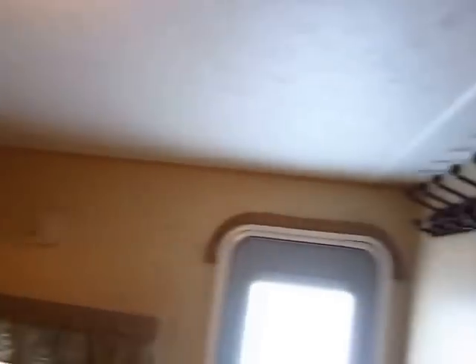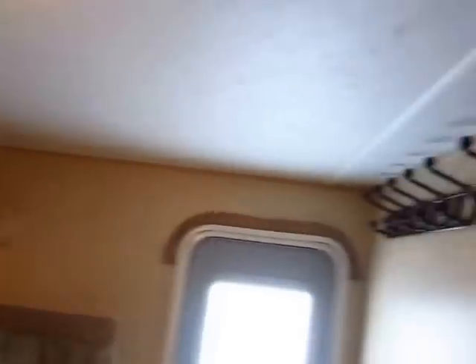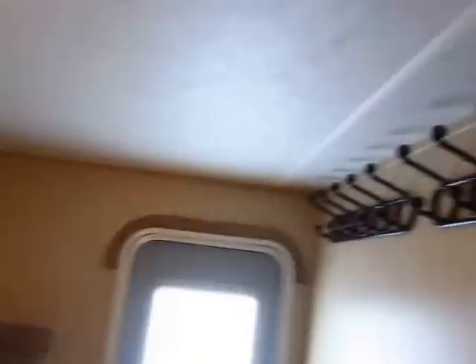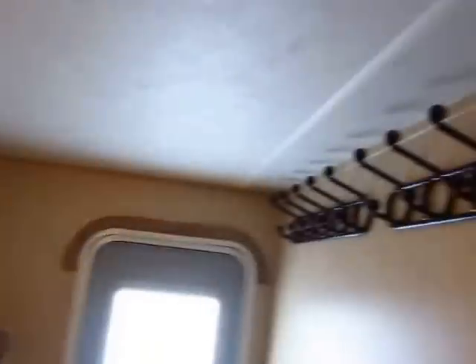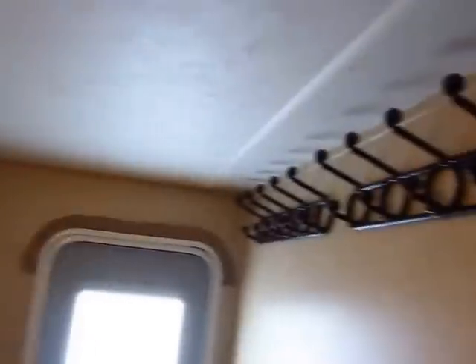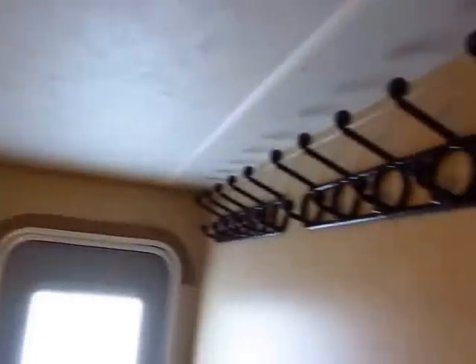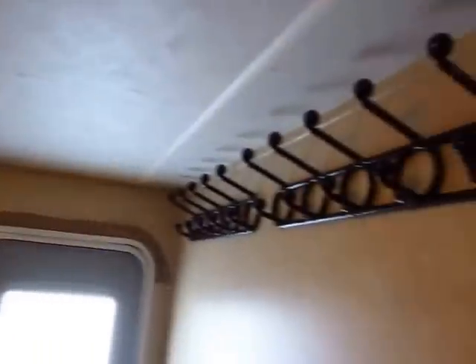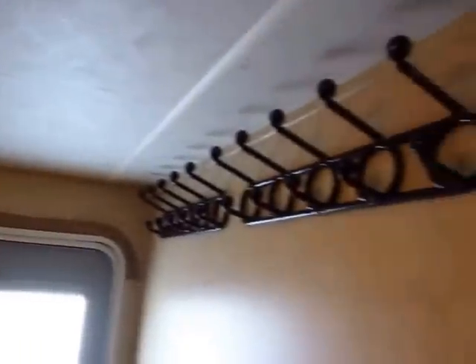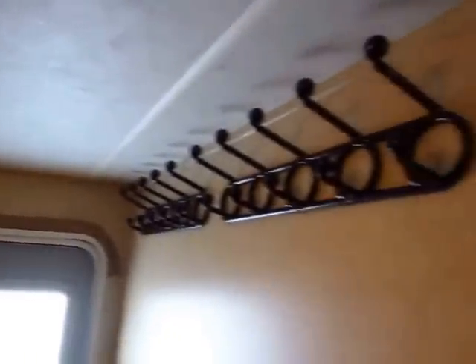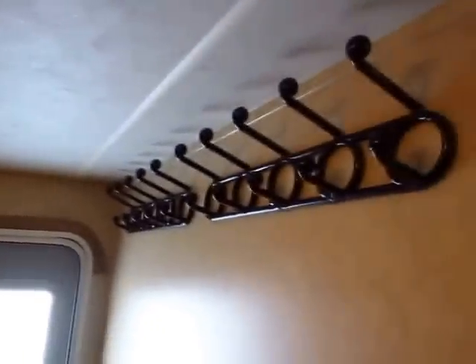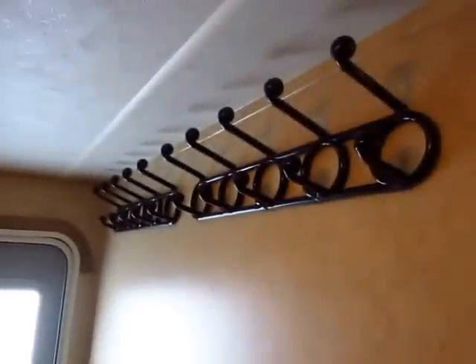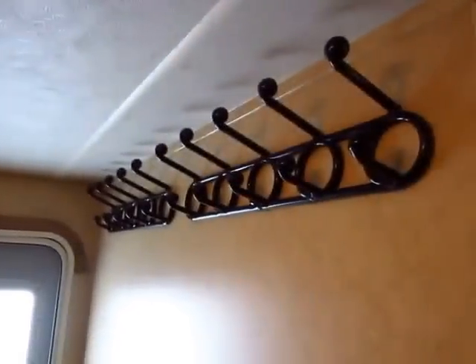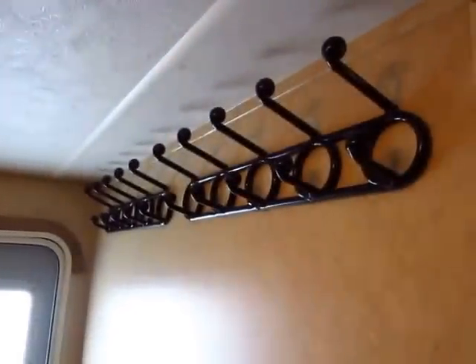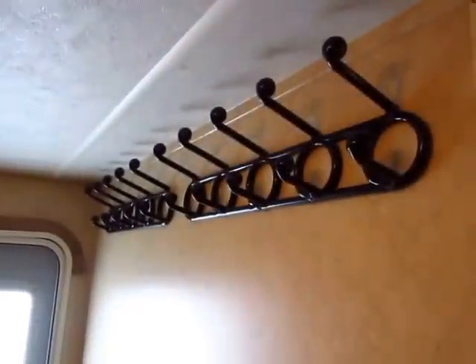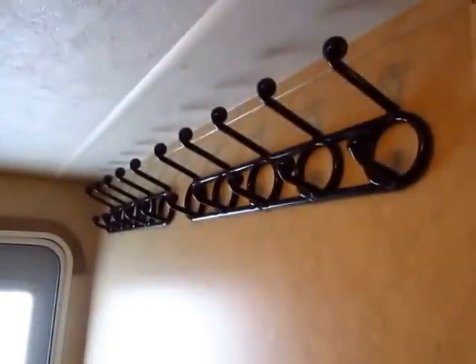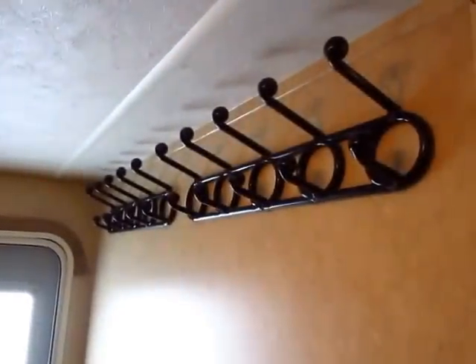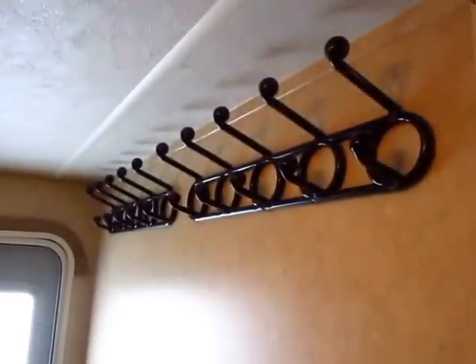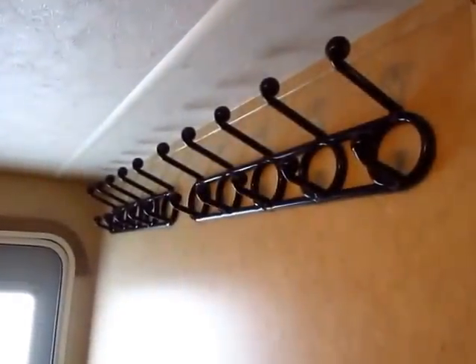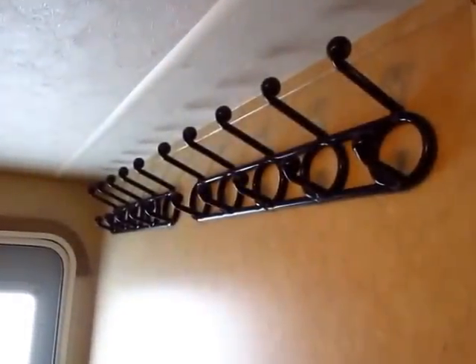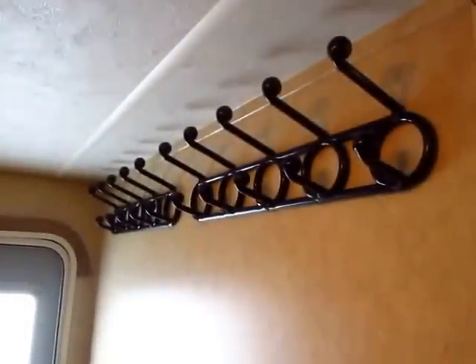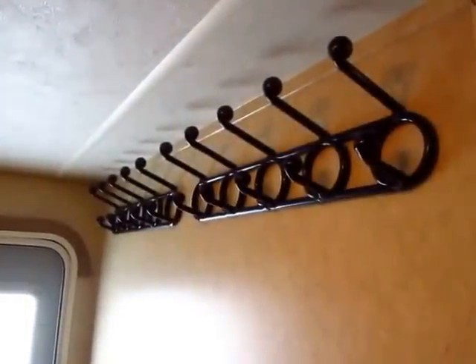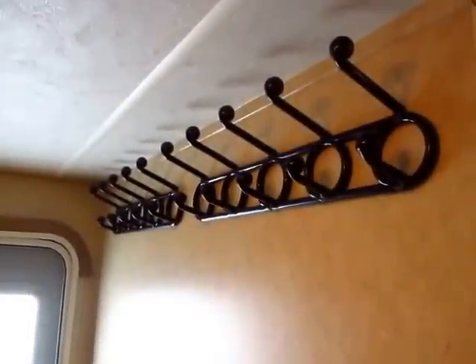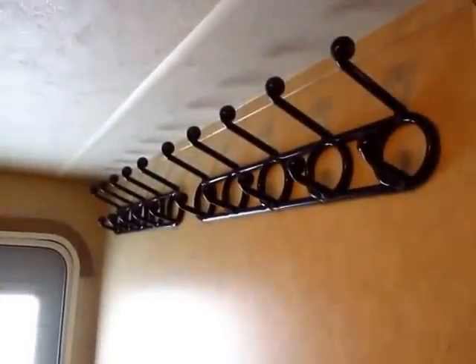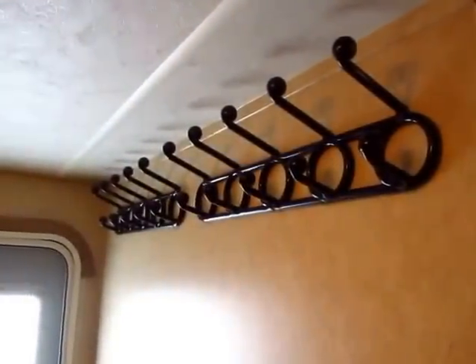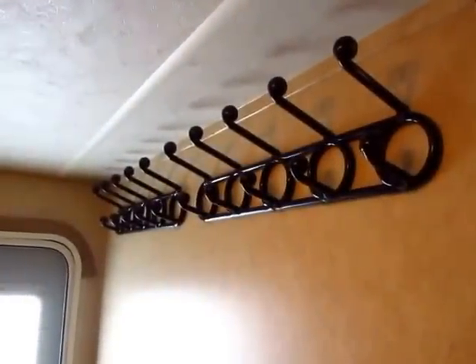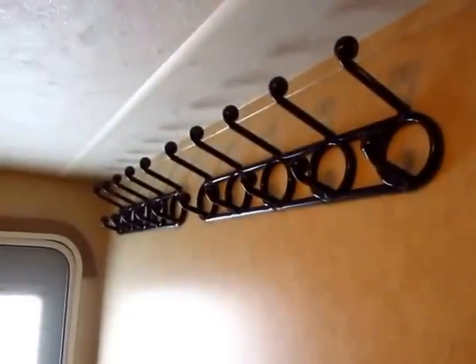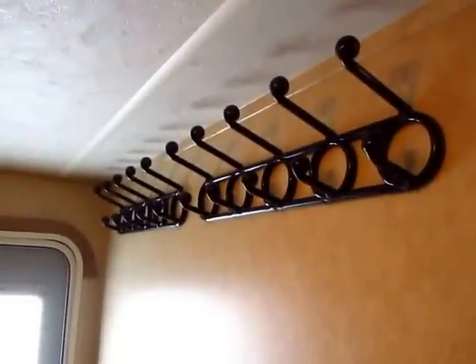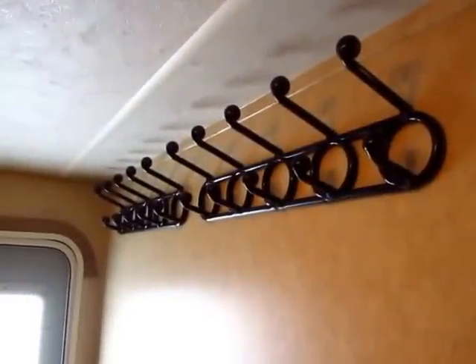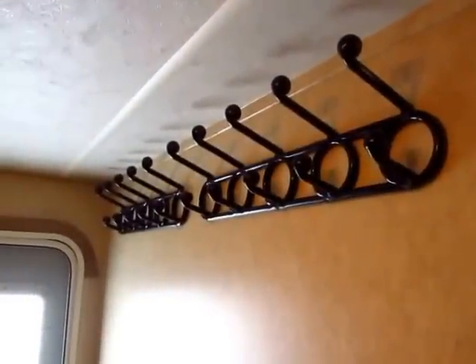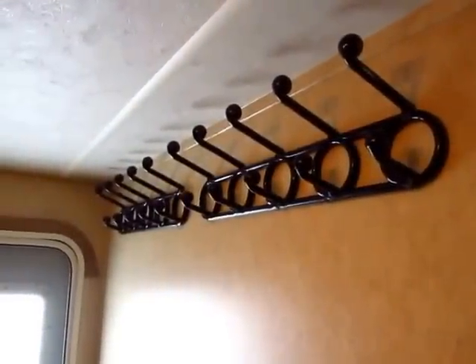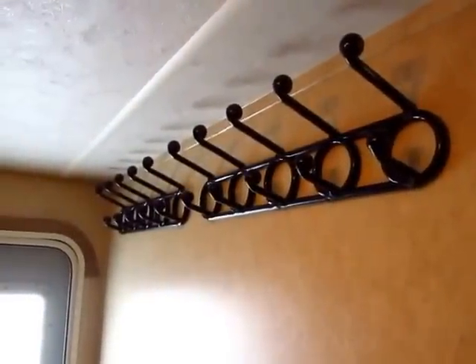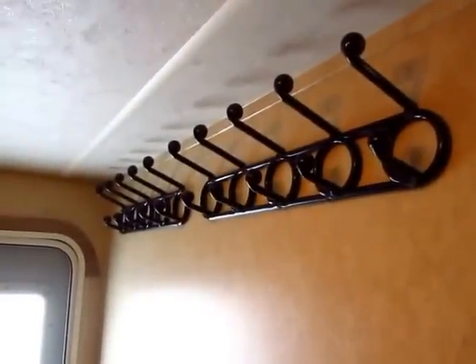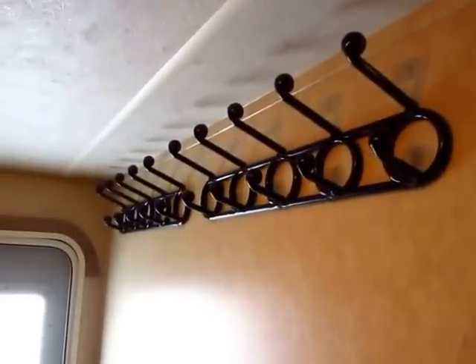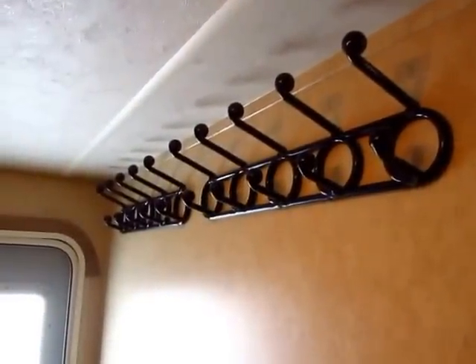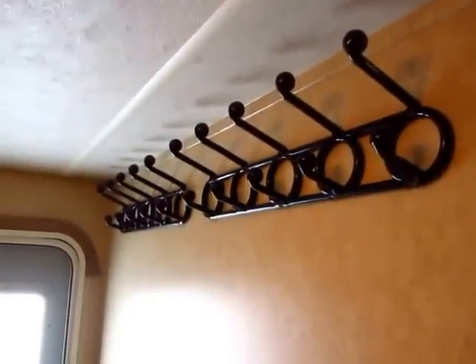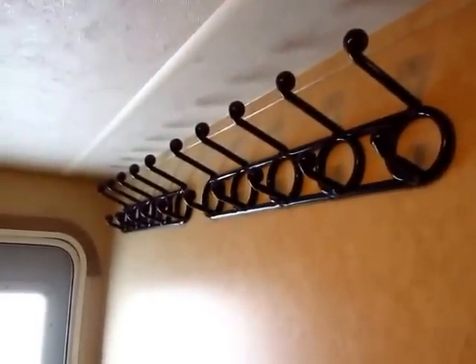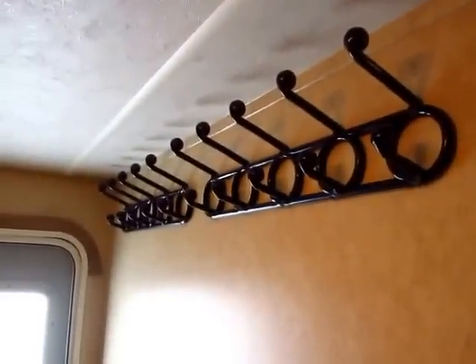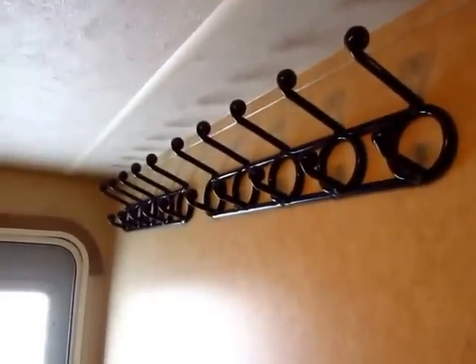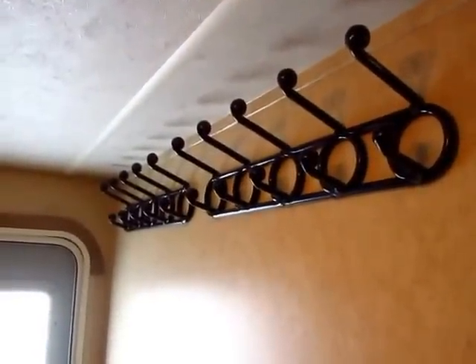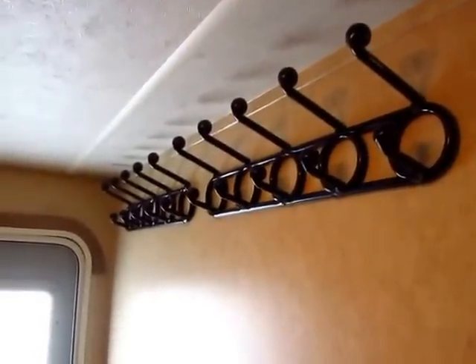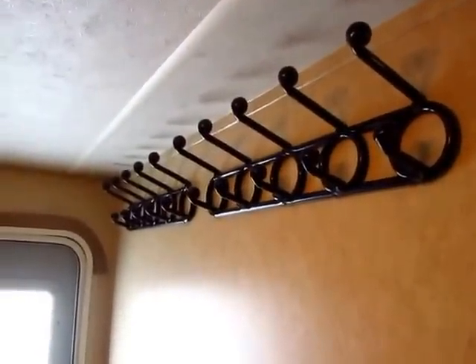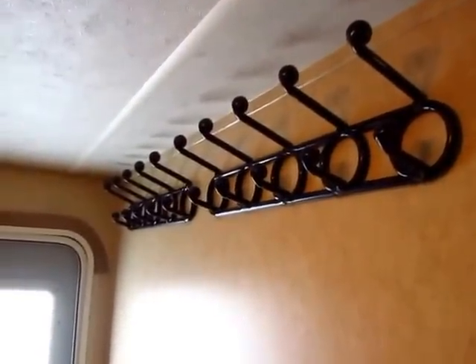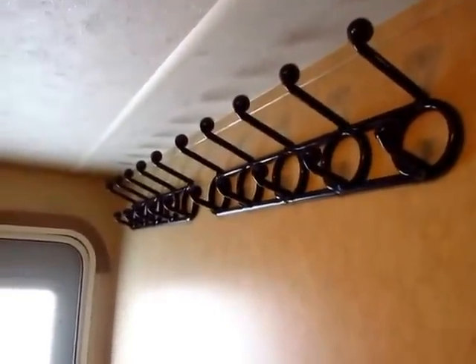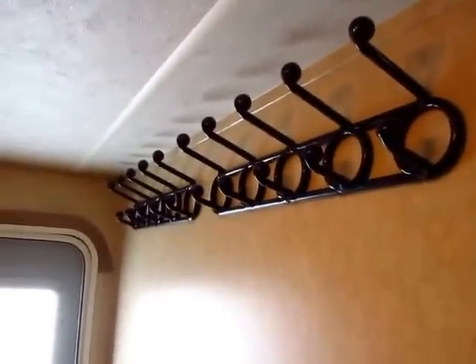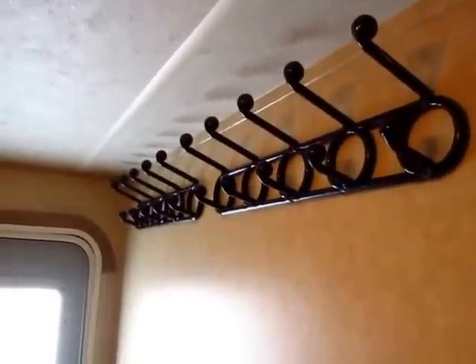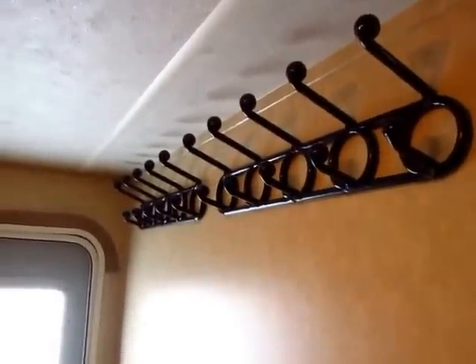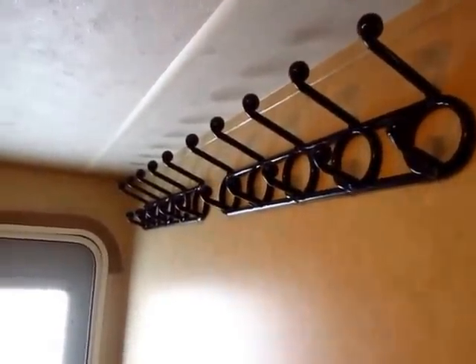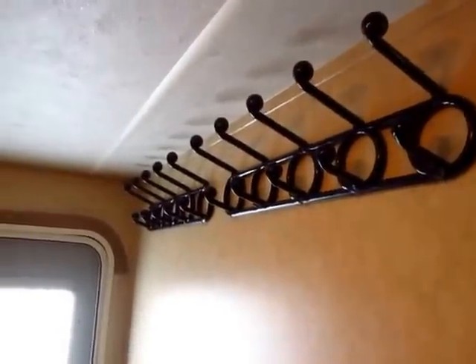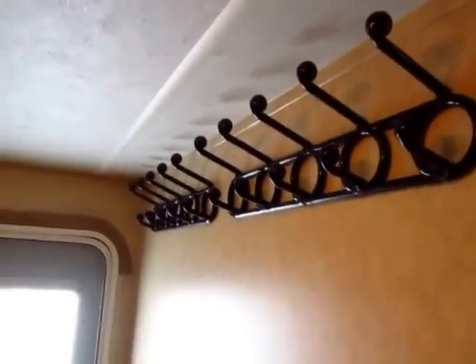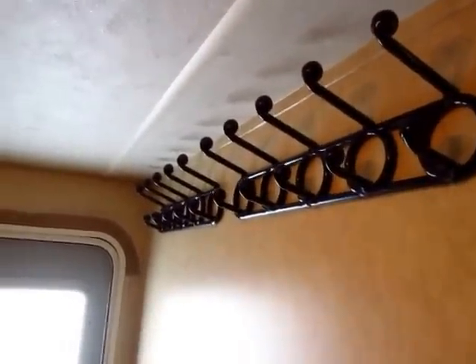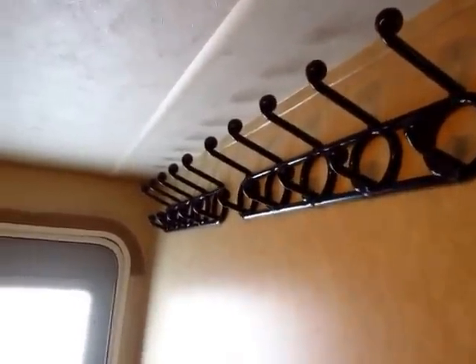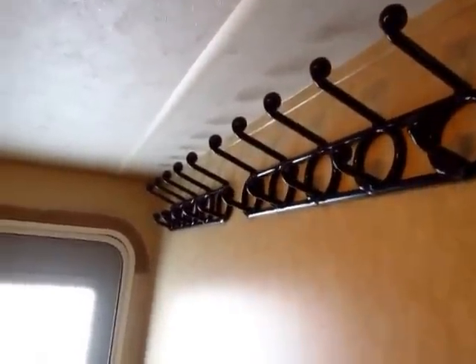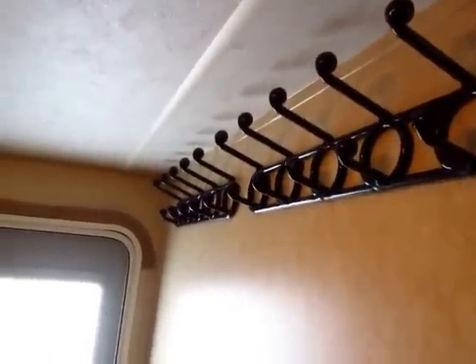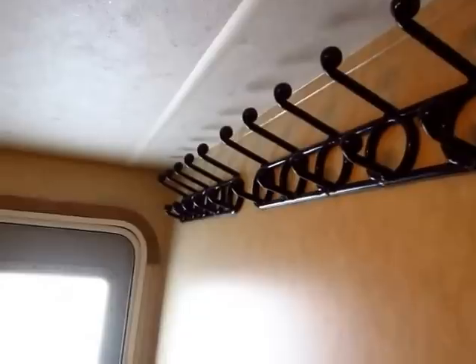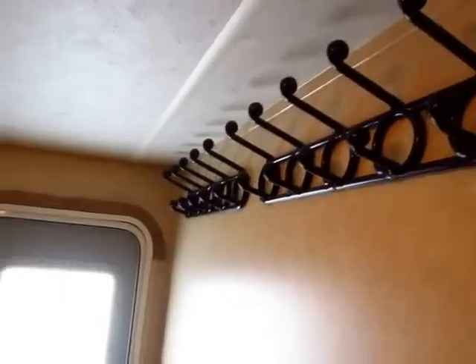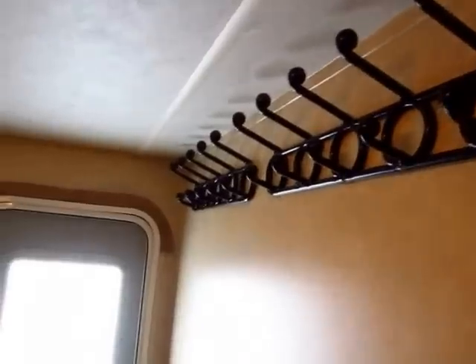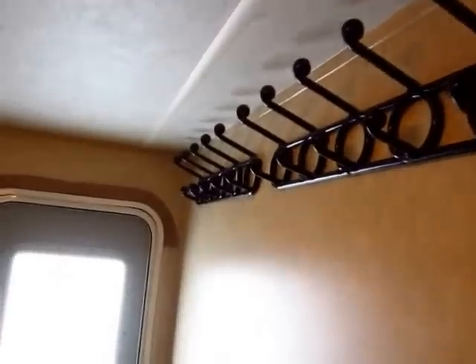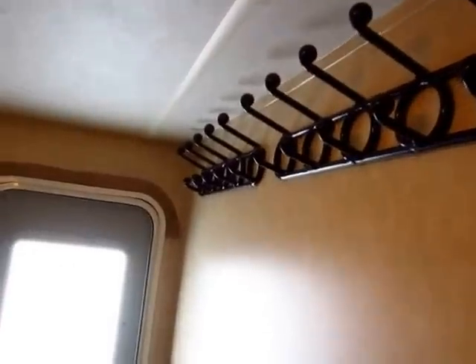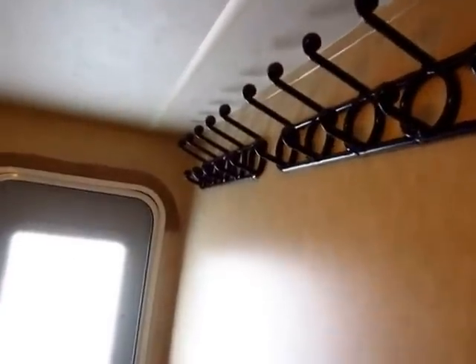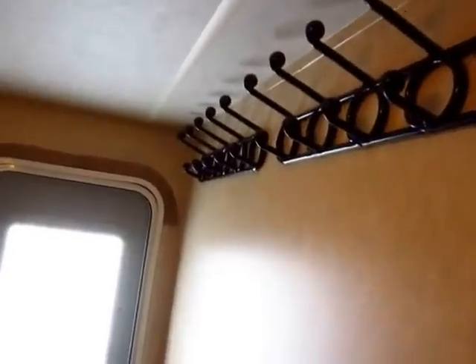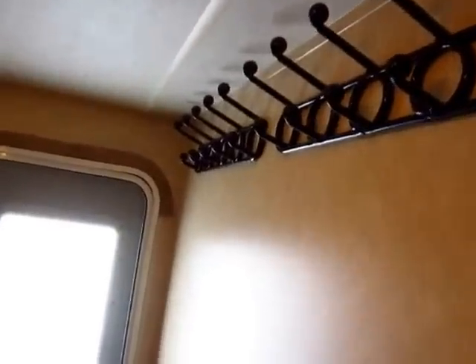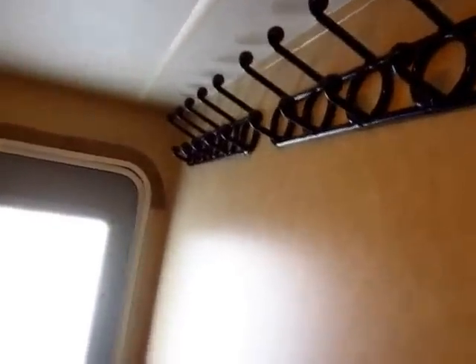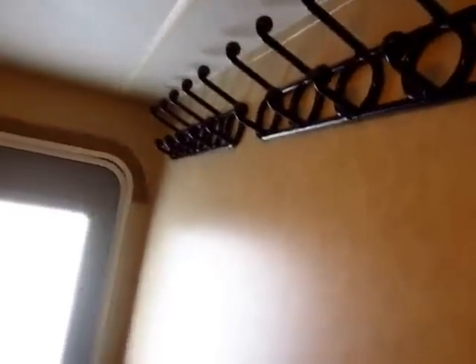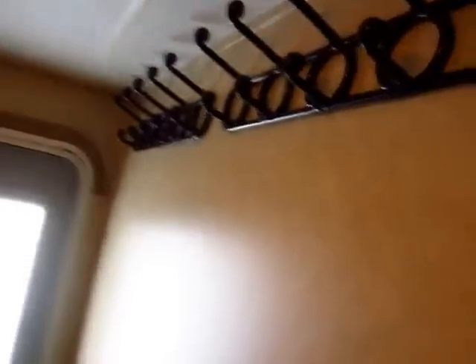This coat hook is obviously aftermarket, but they didn't scar up the wall doing it. So you actually have a place to hang a coat in here too — that's pretty cool.